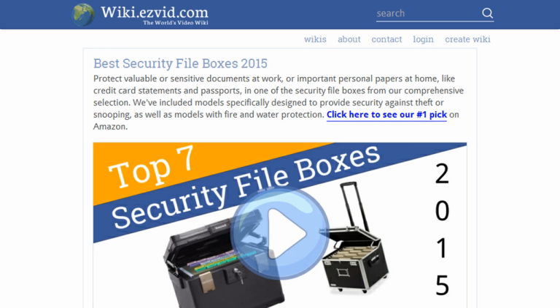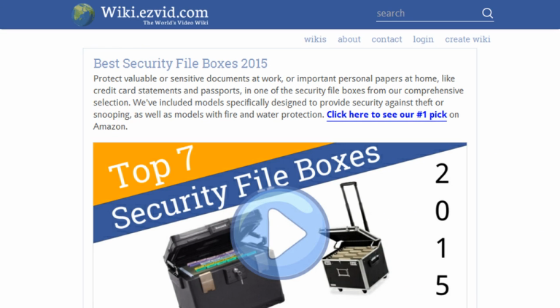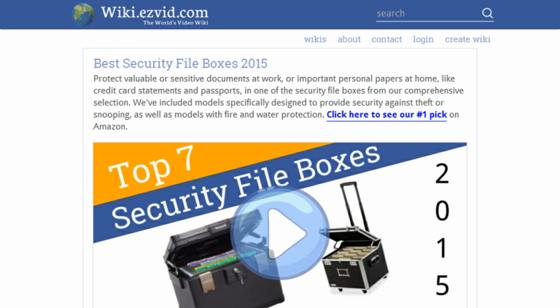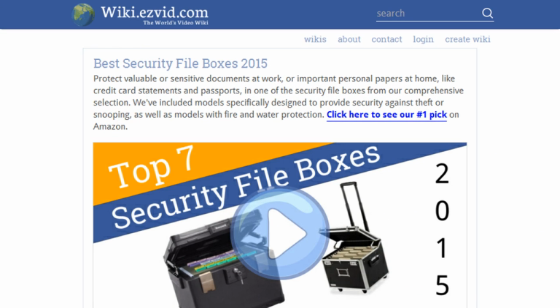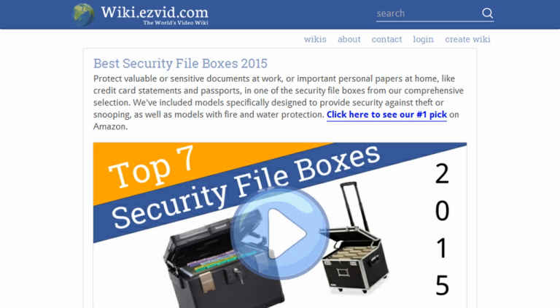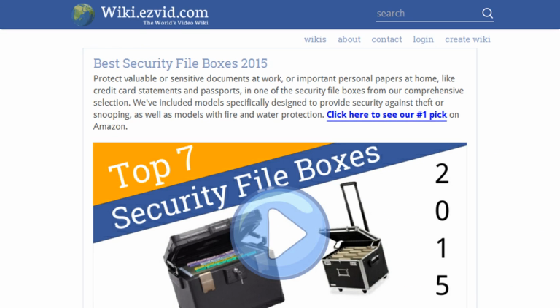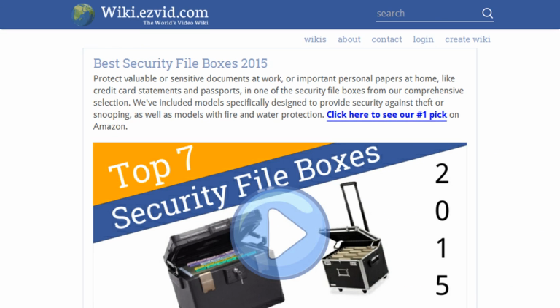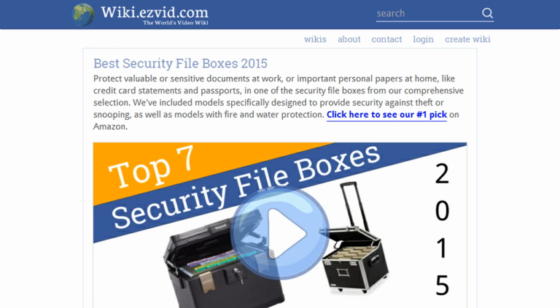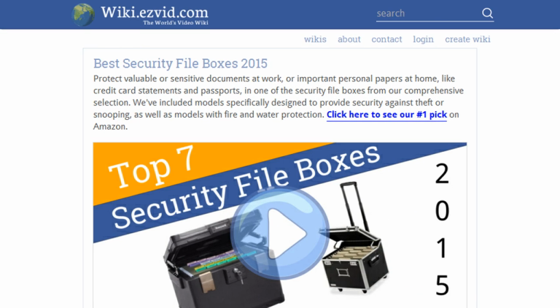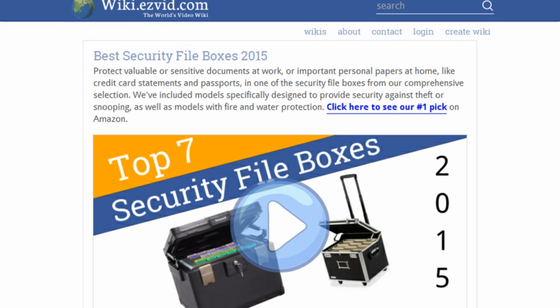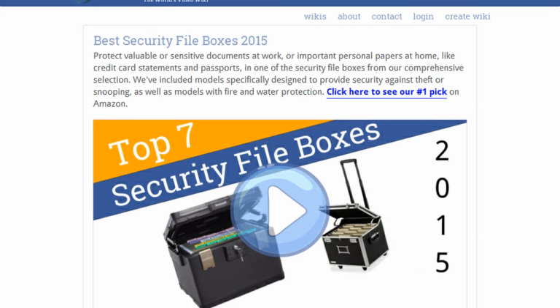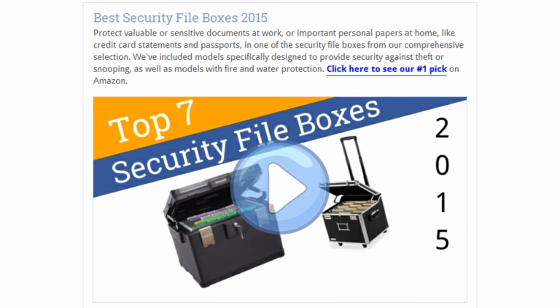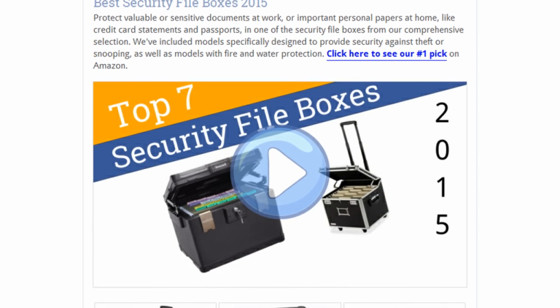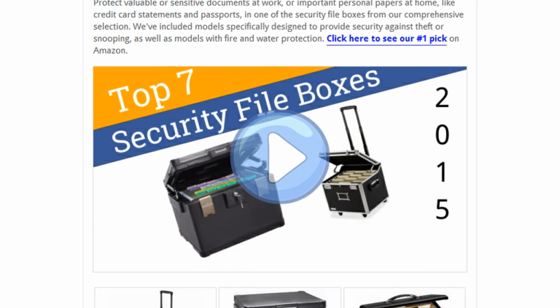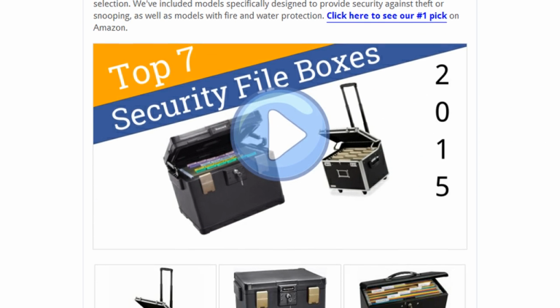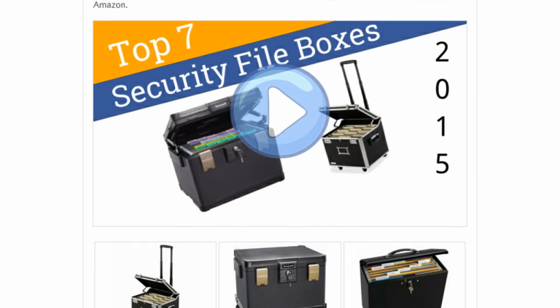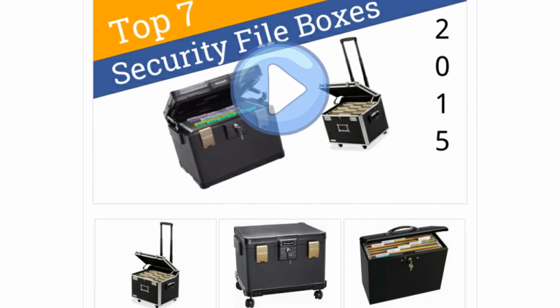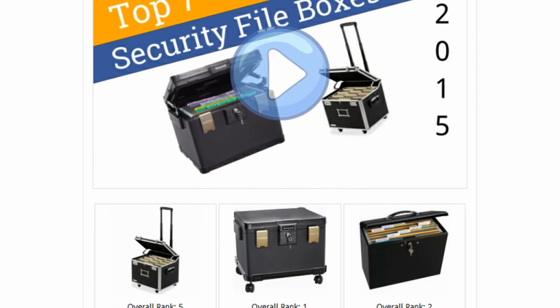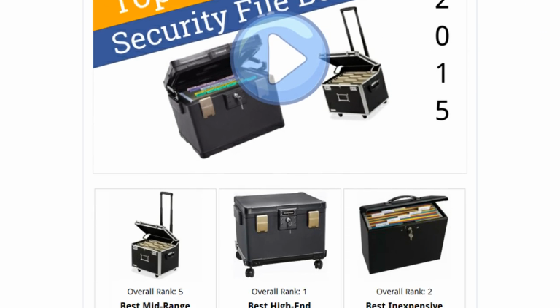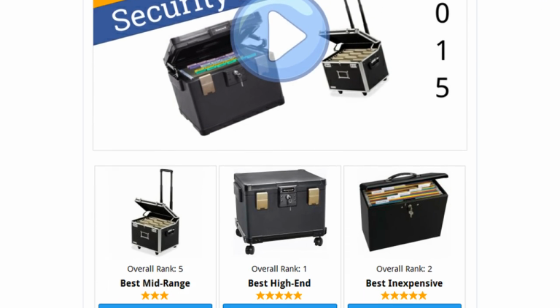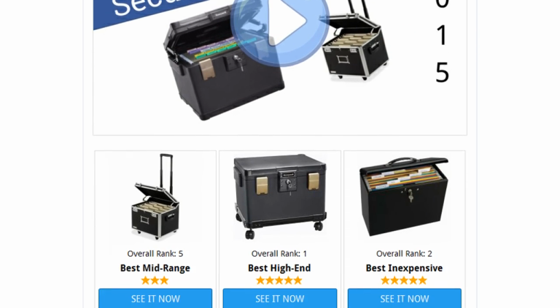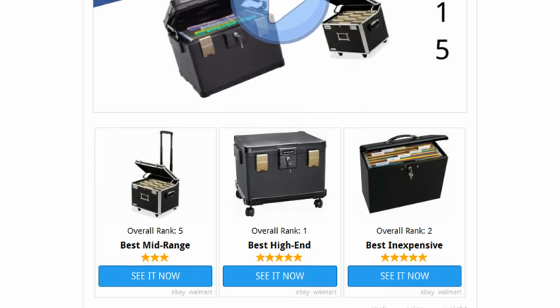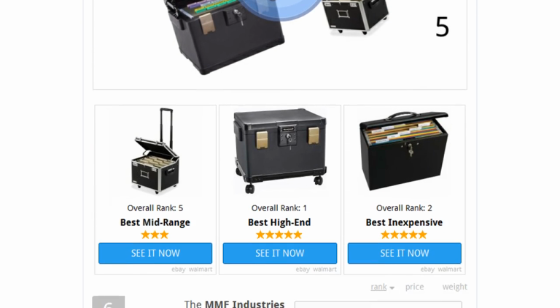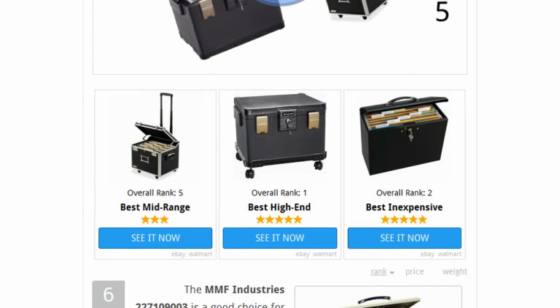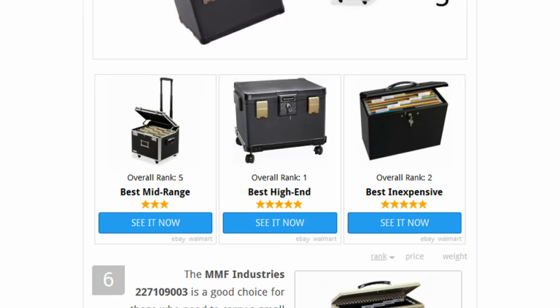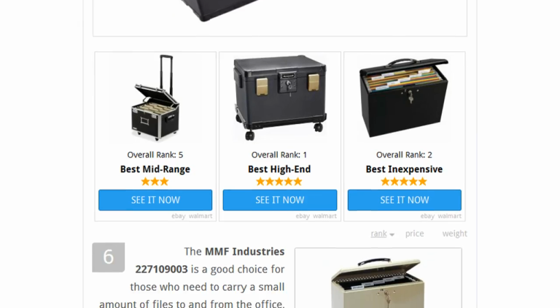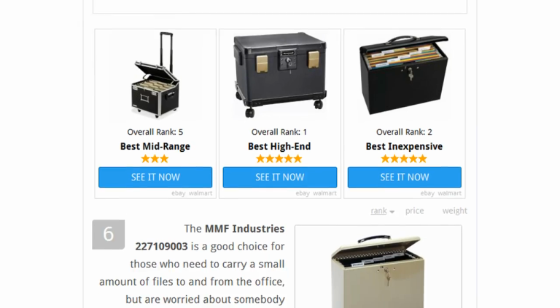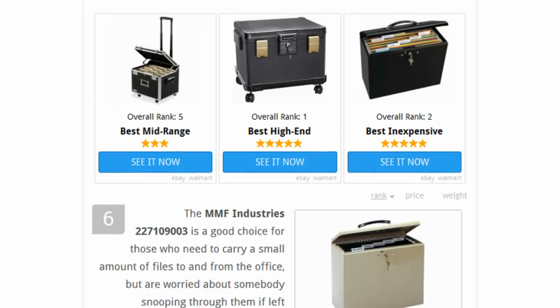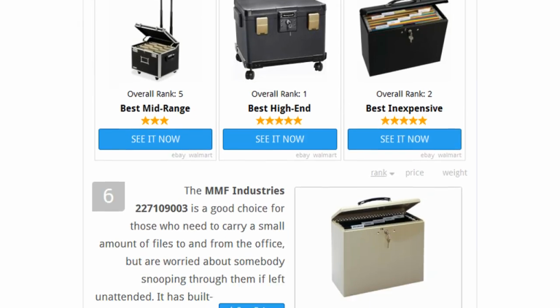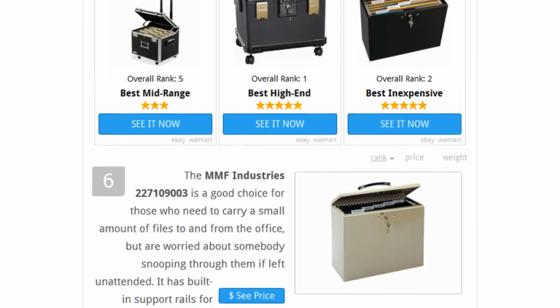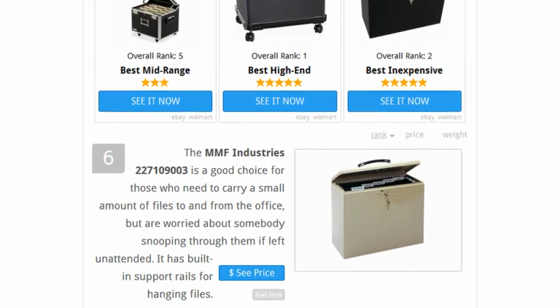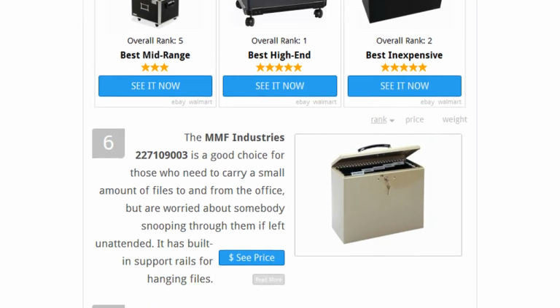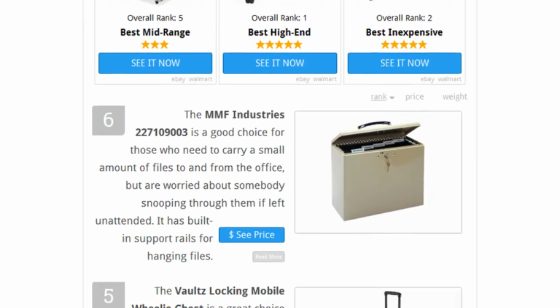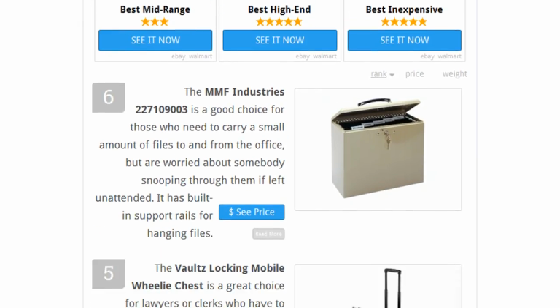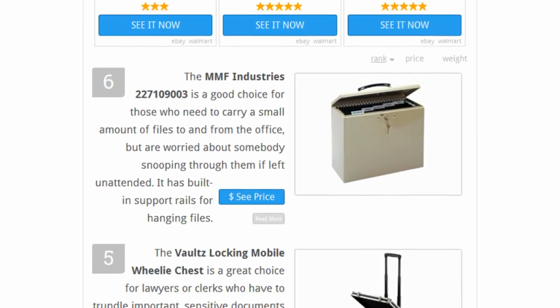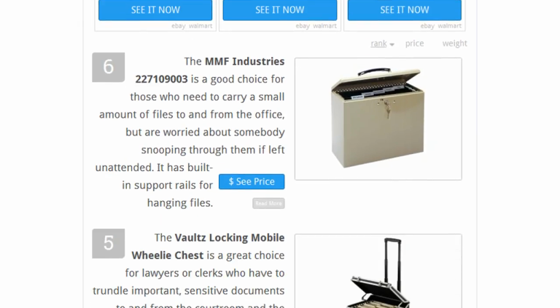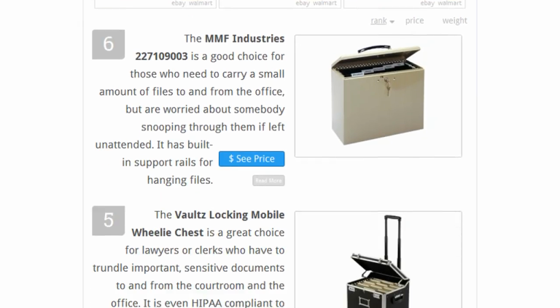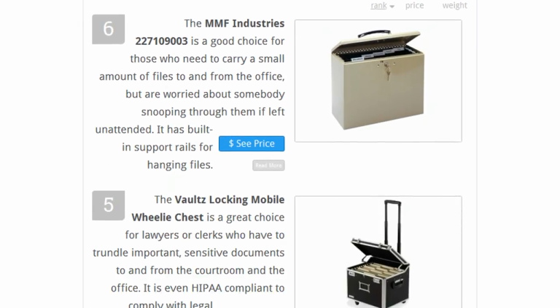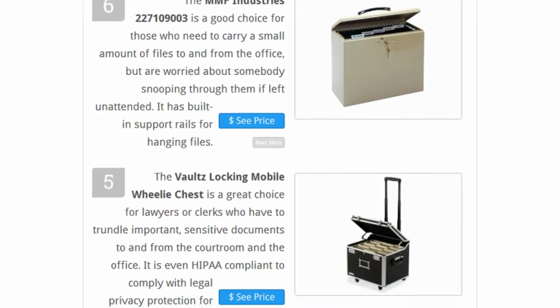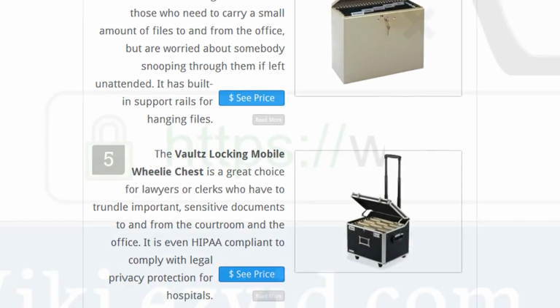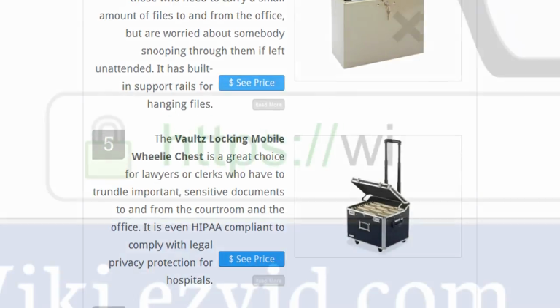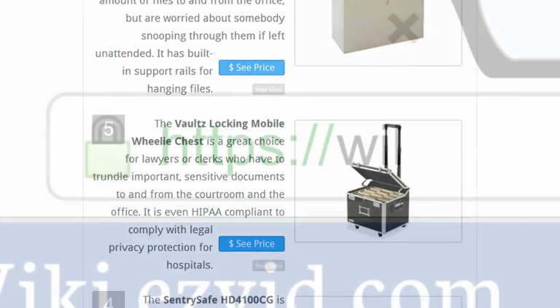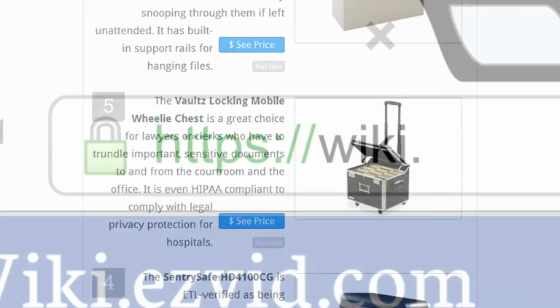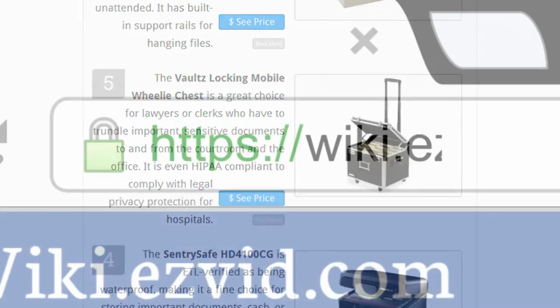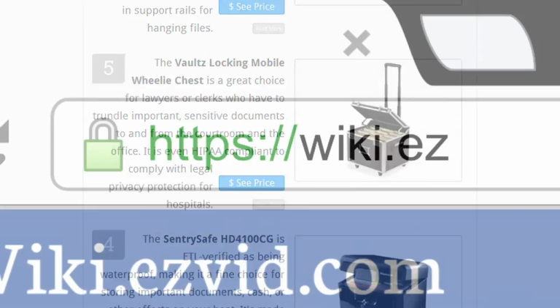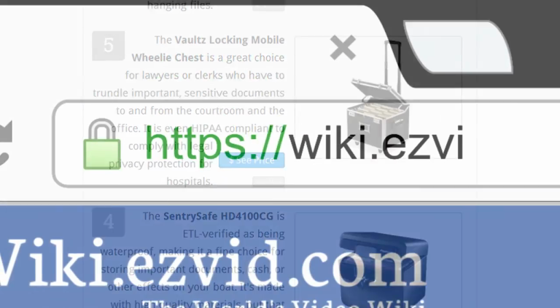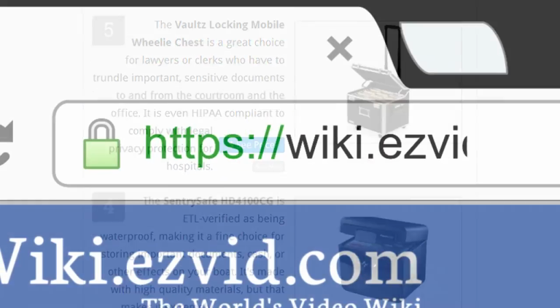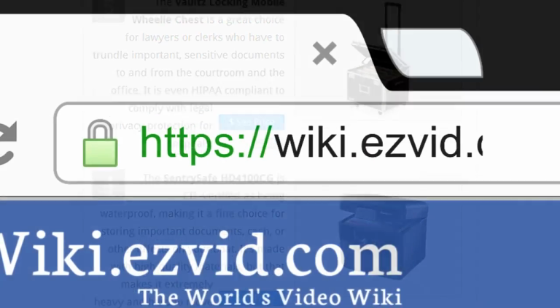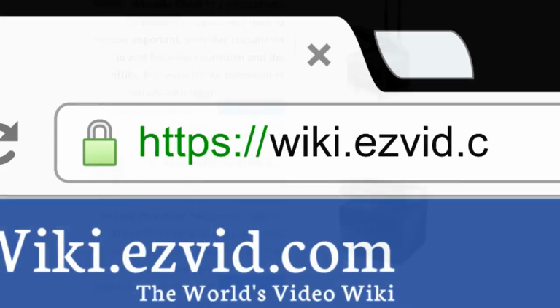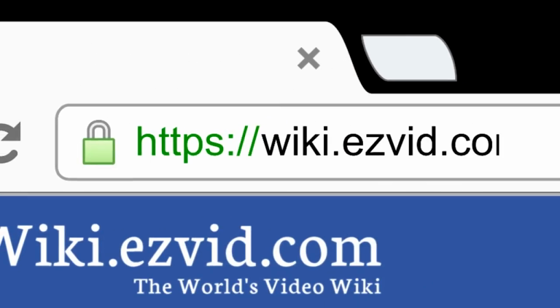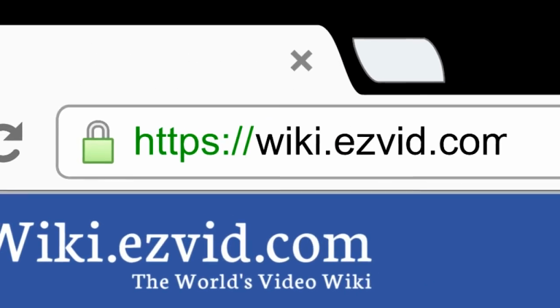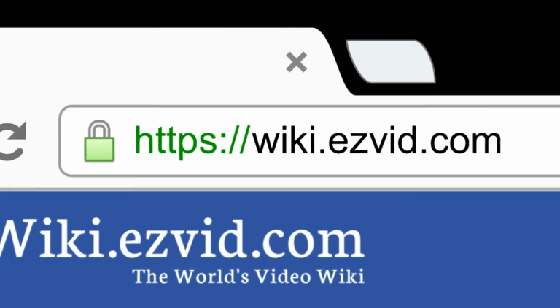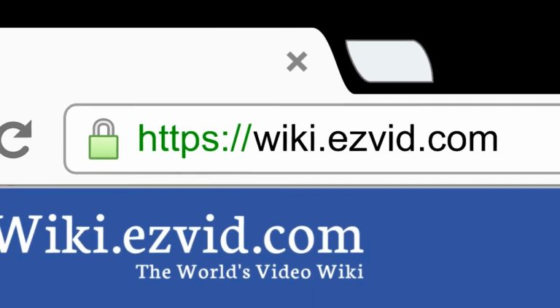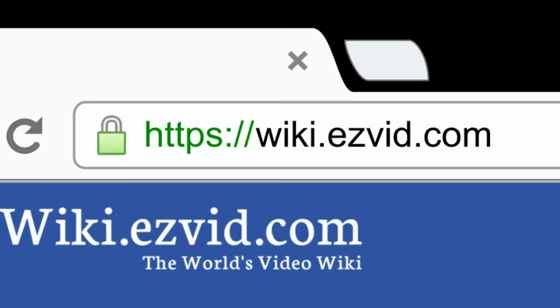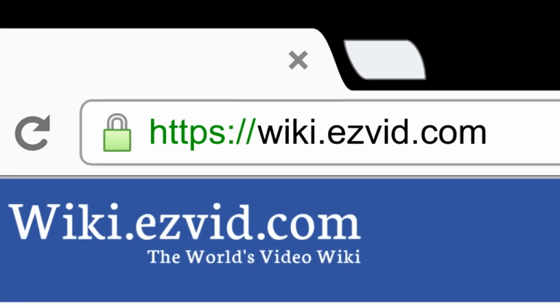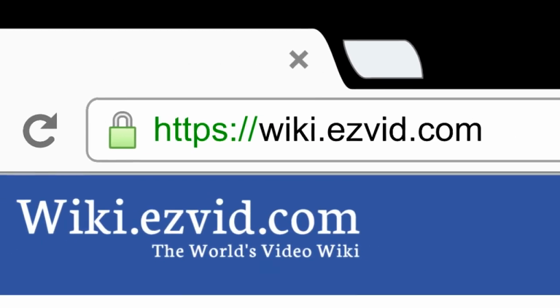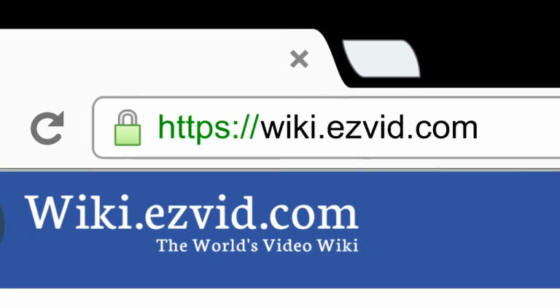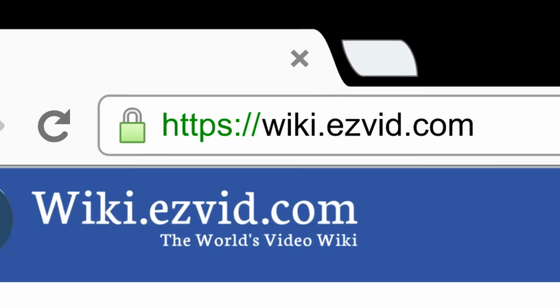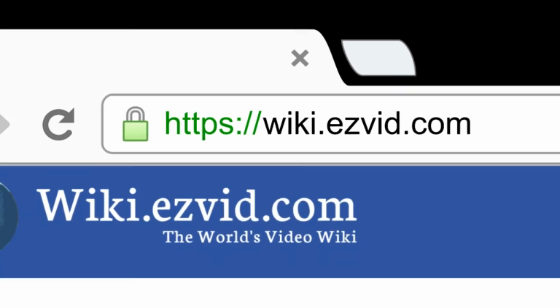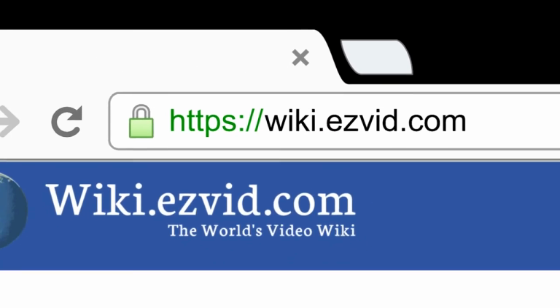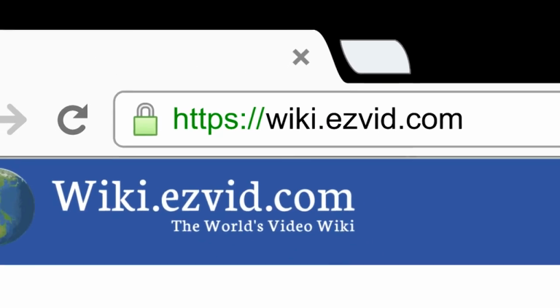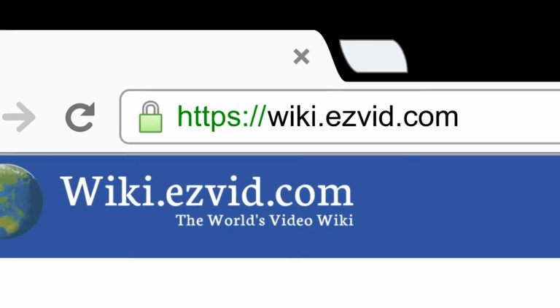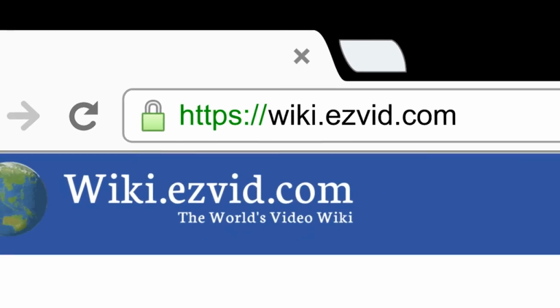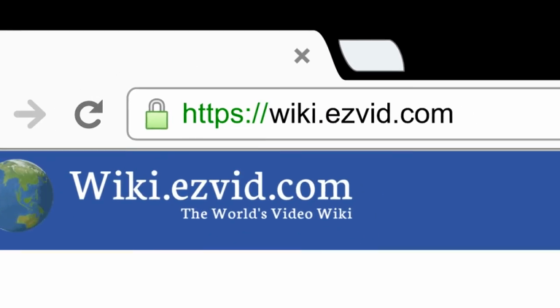To see all this stuff, go to wiki.easyvid.com and search for security fireboxes, or click beneath this video.